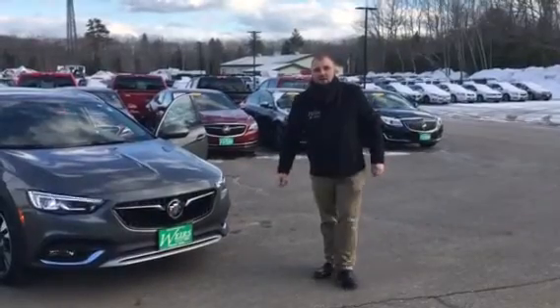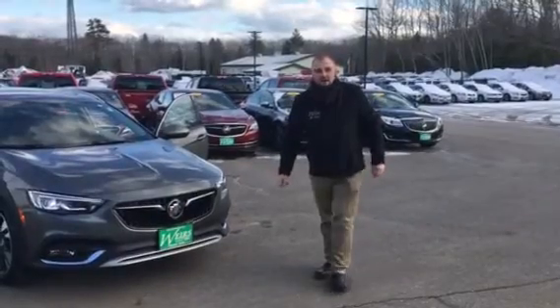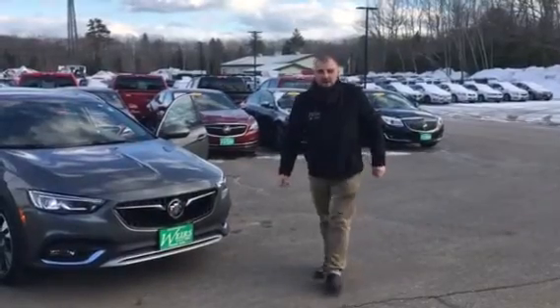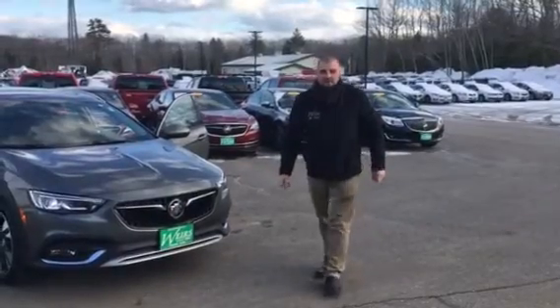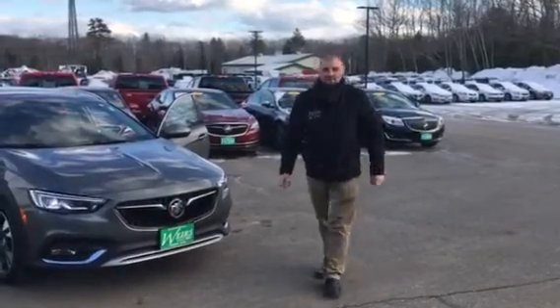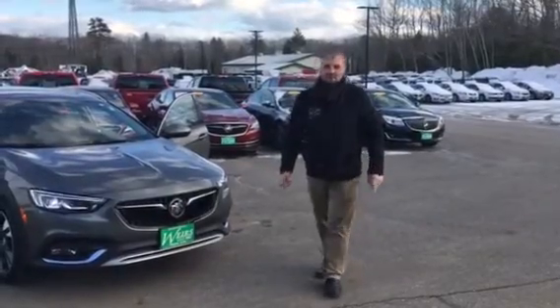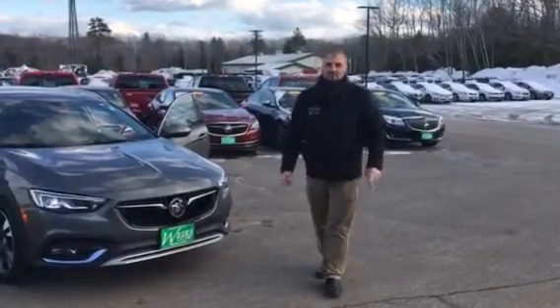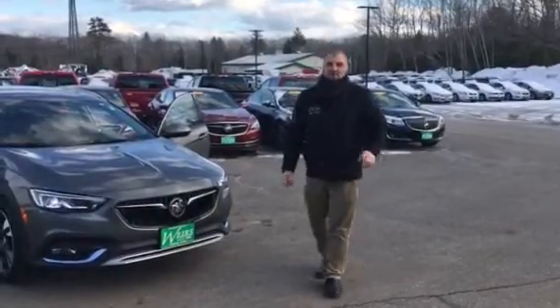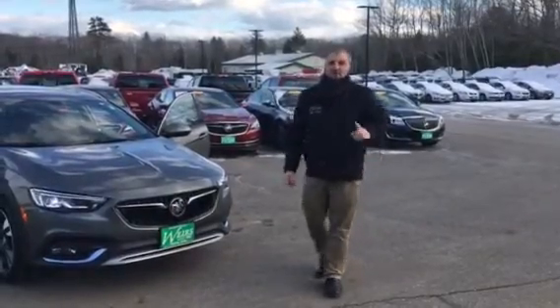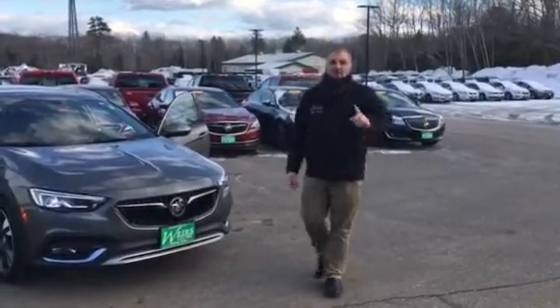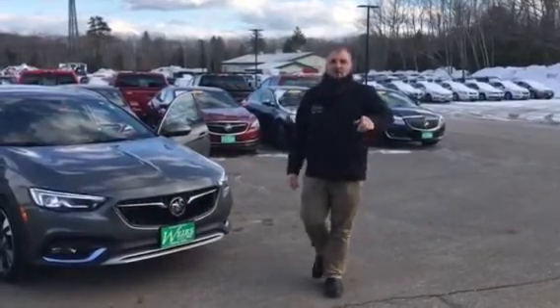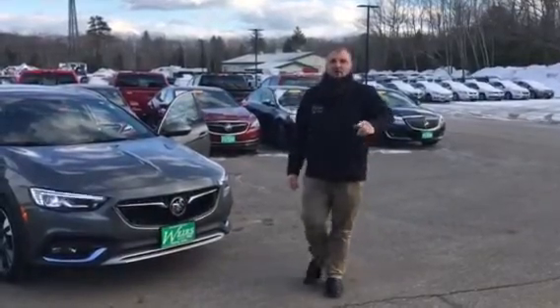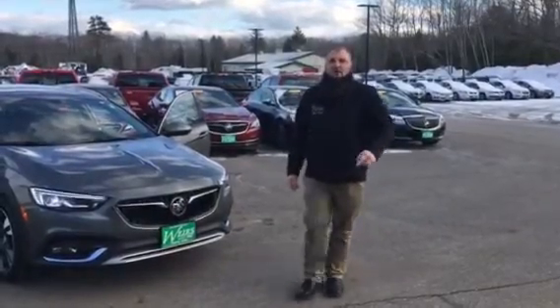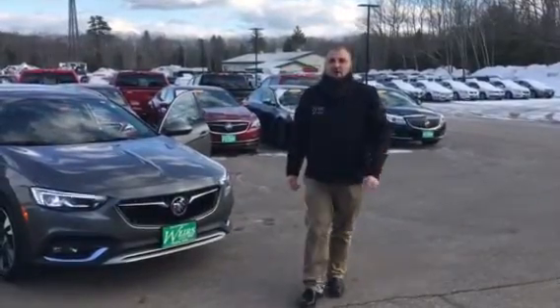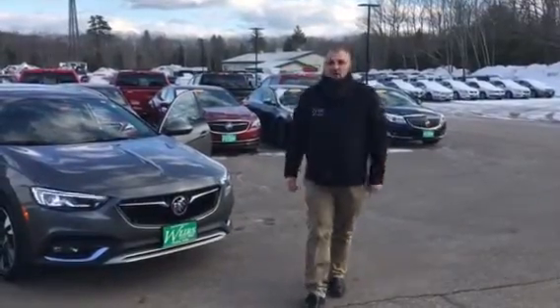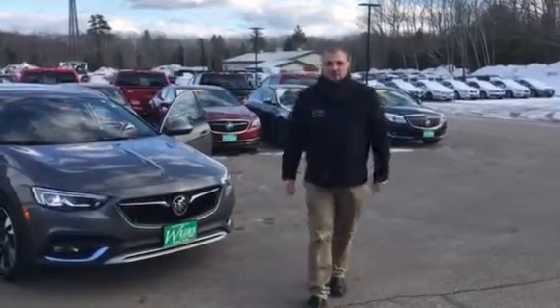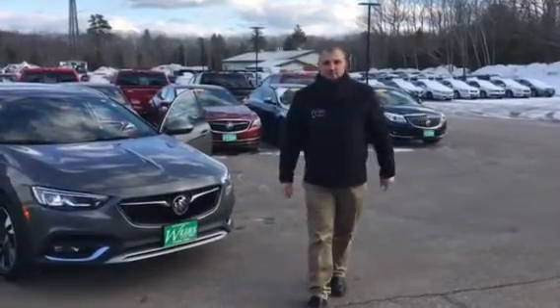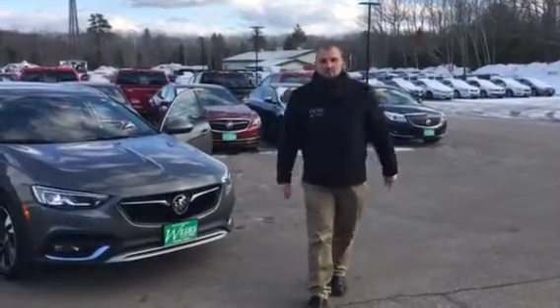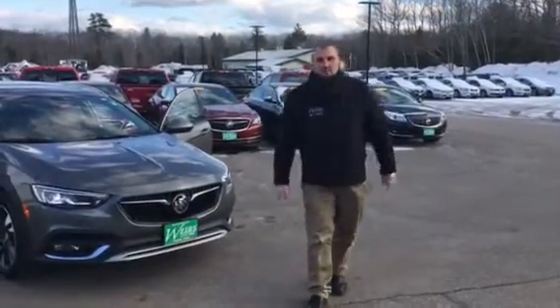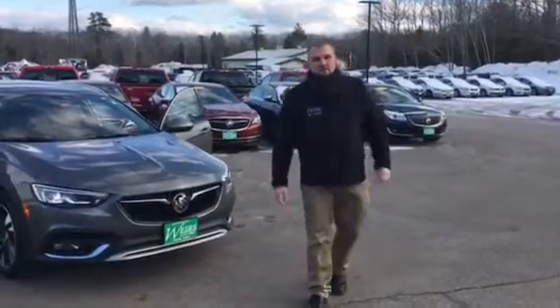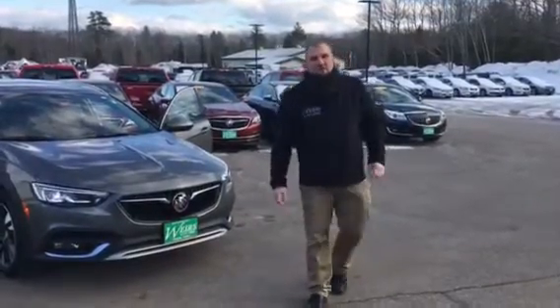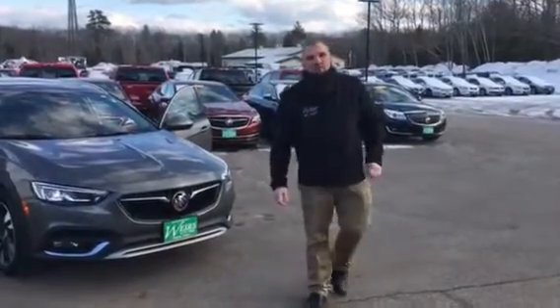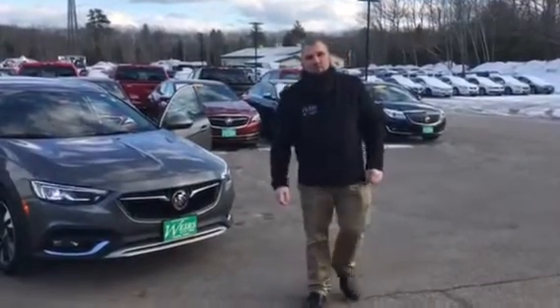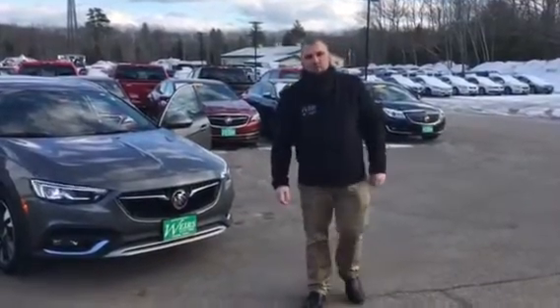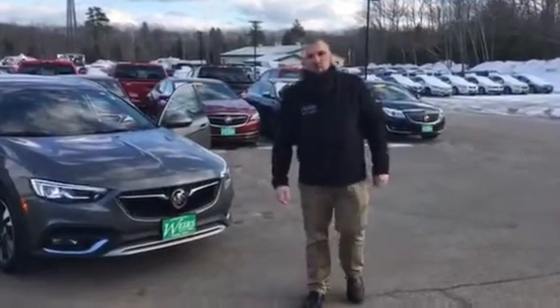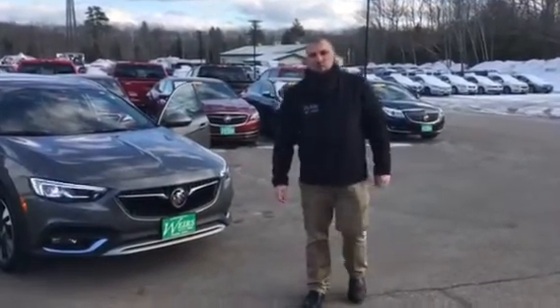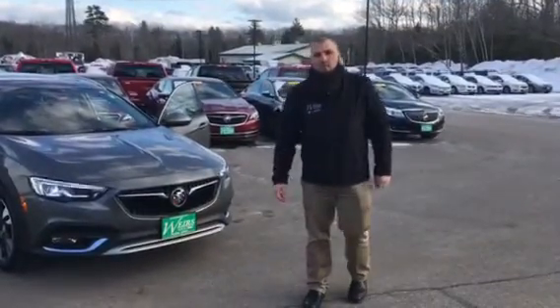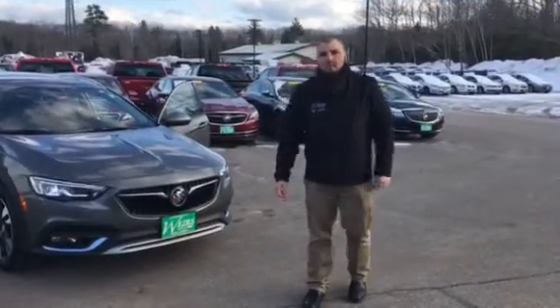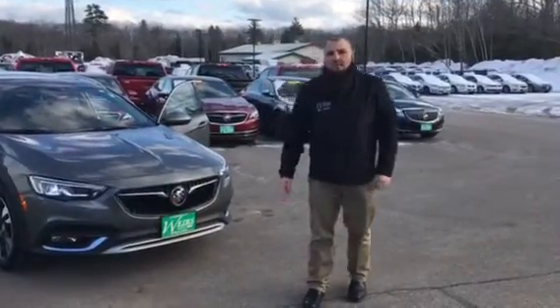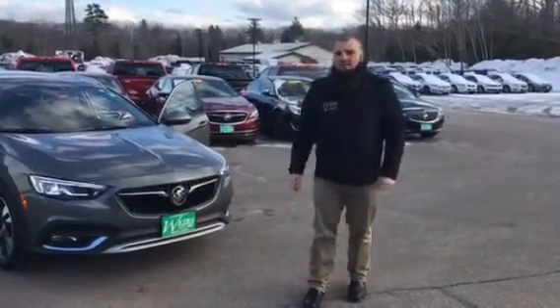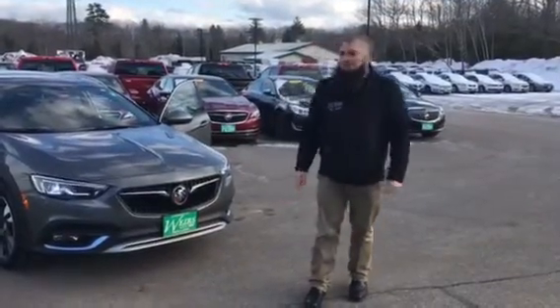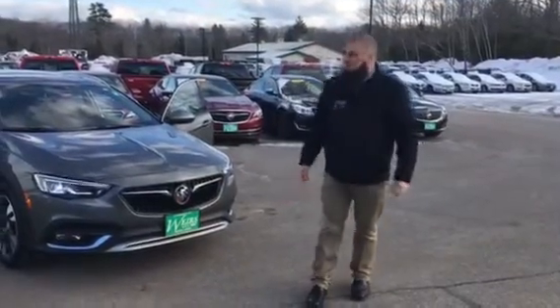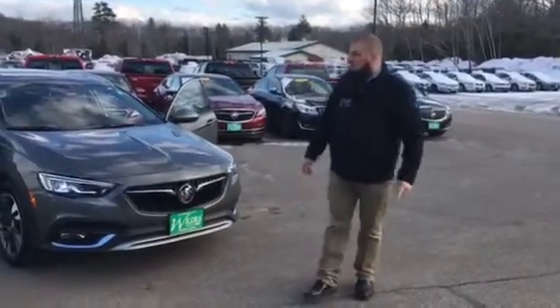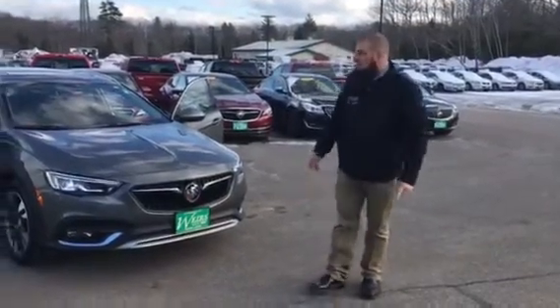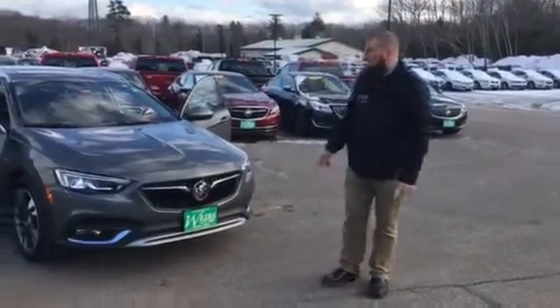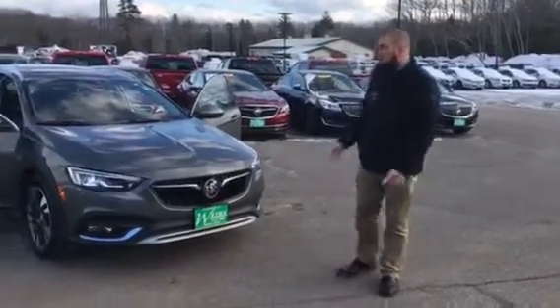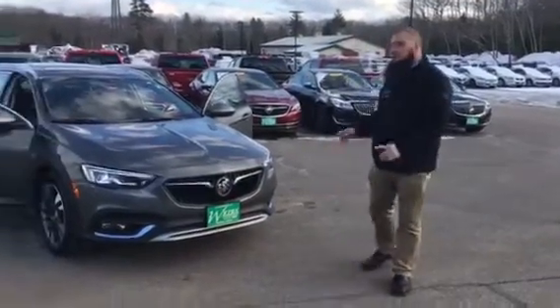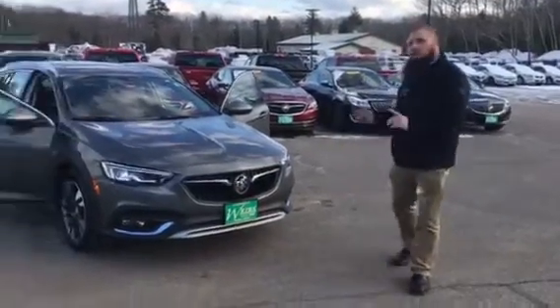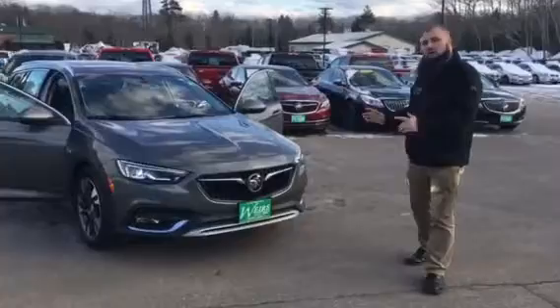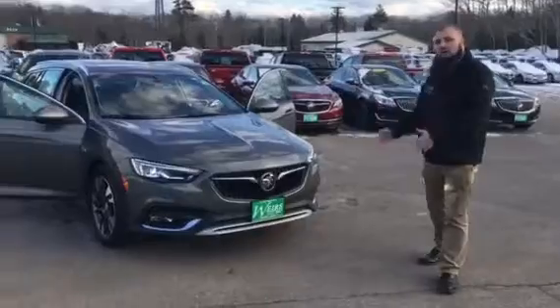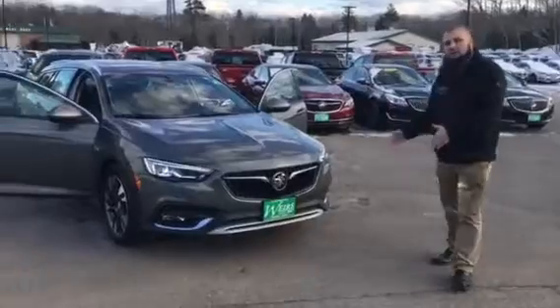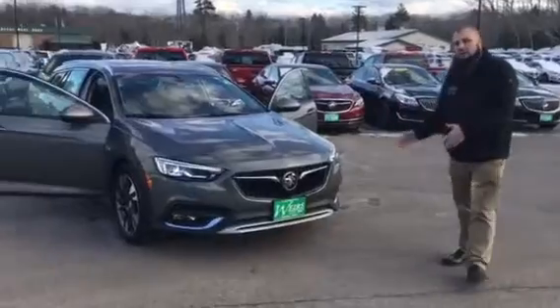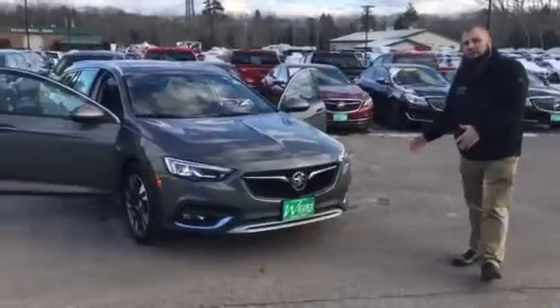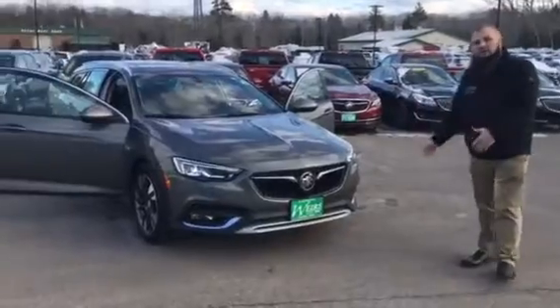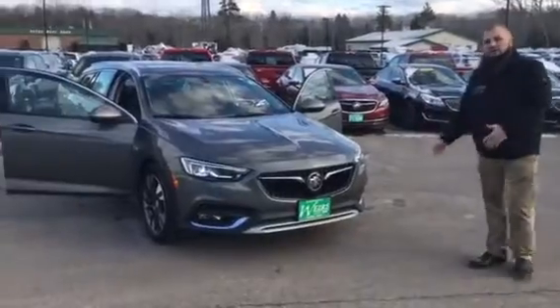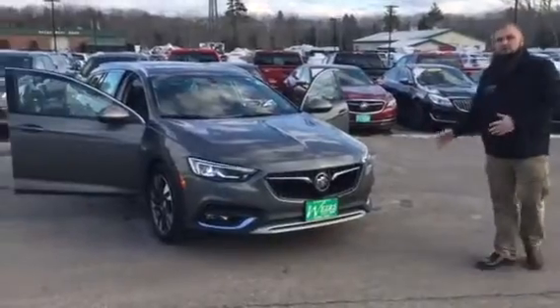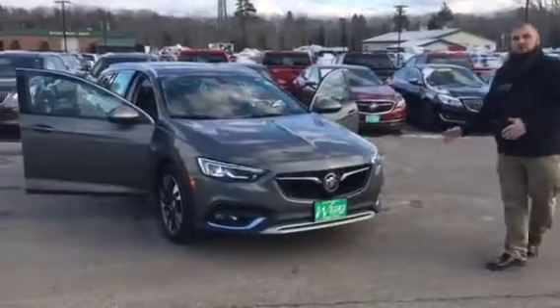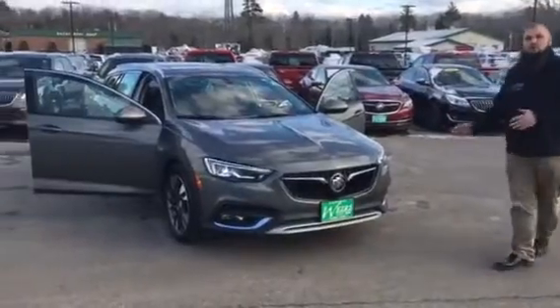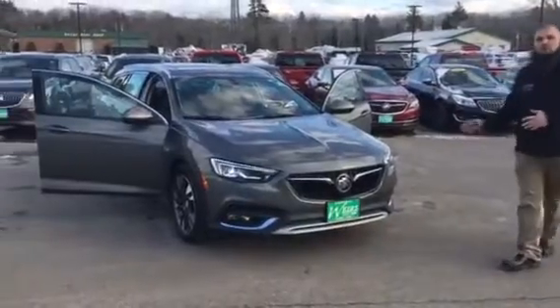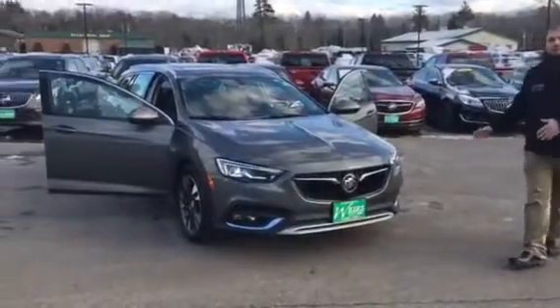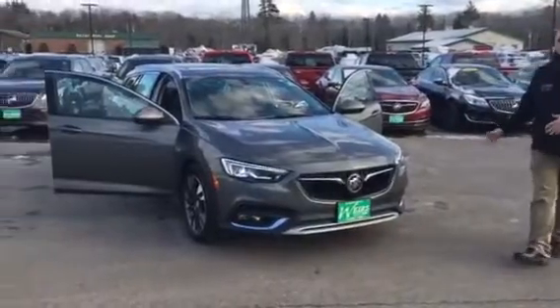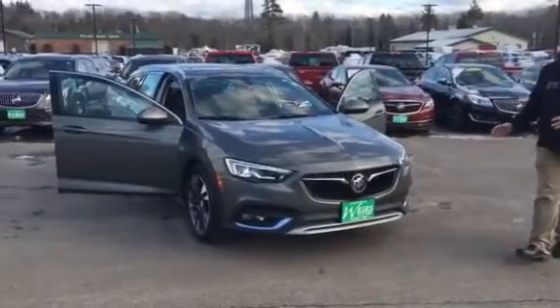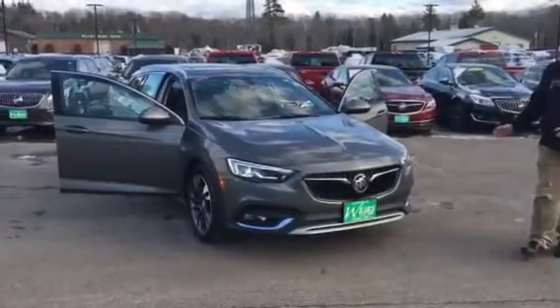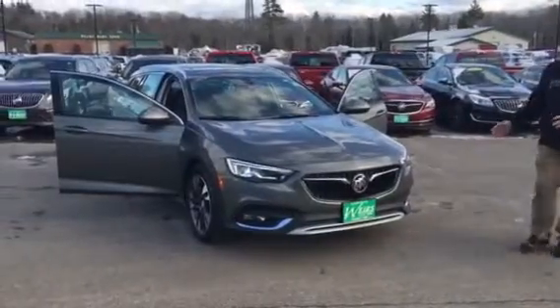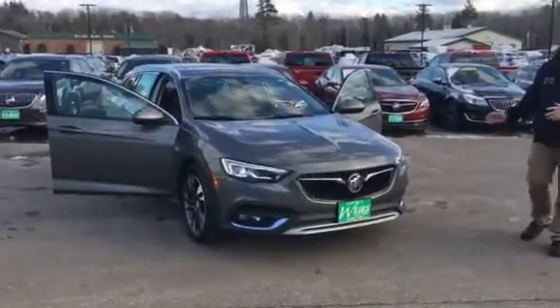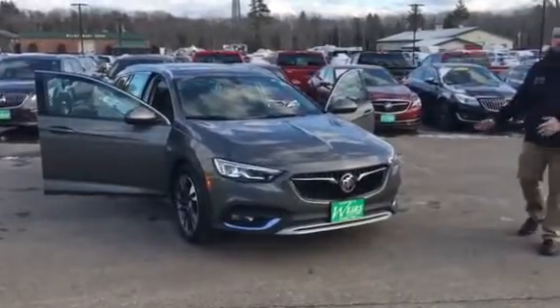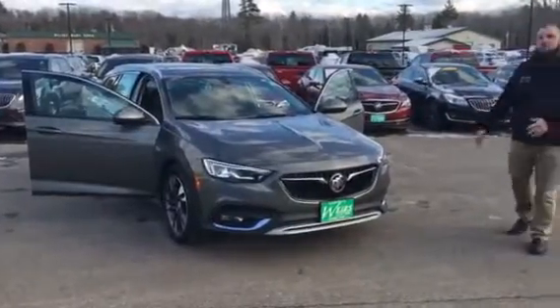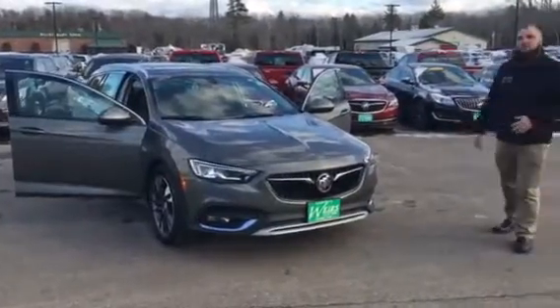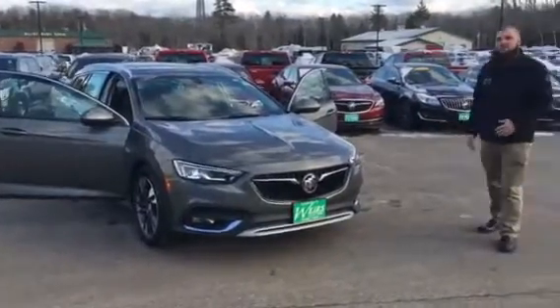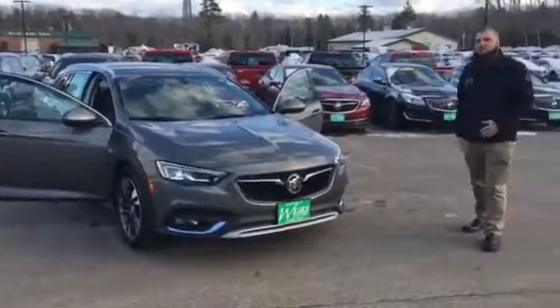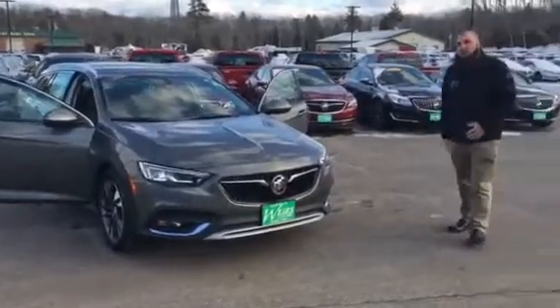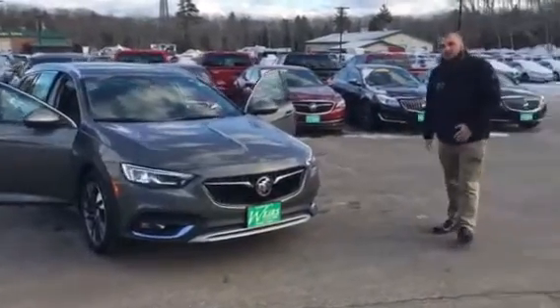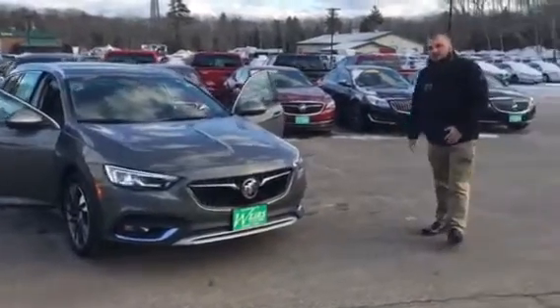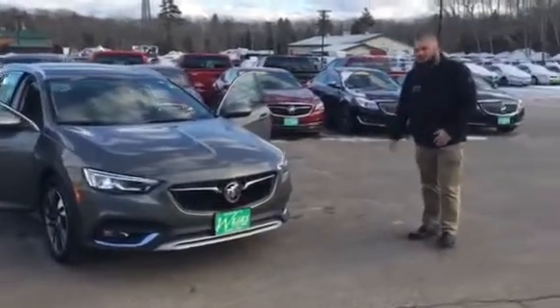Hey, how's it going? Greg over here at Weir's Buick GMC in Arundel, Maine. Just wanted to give you a quick peek at the new Buick Regal Tourx wagon.